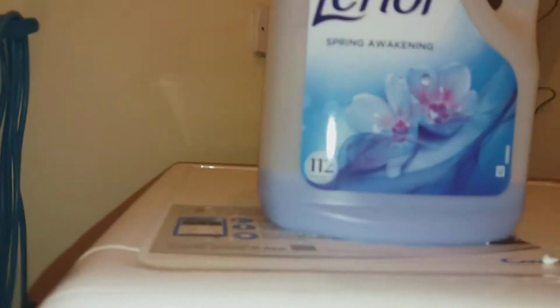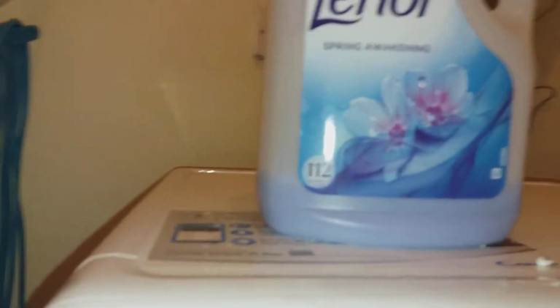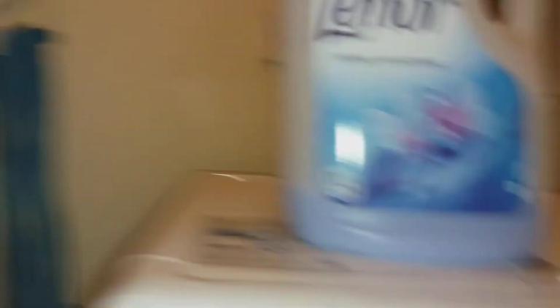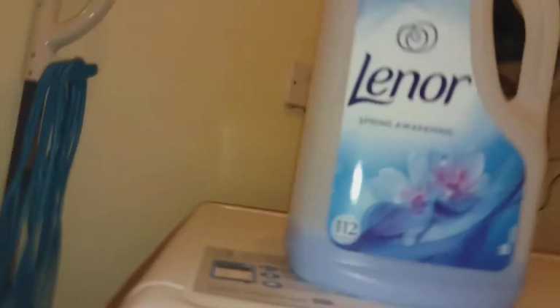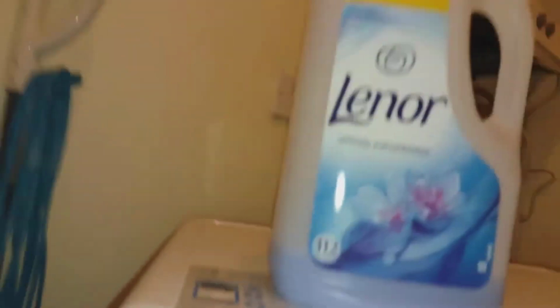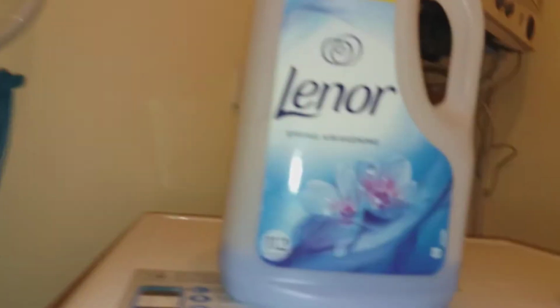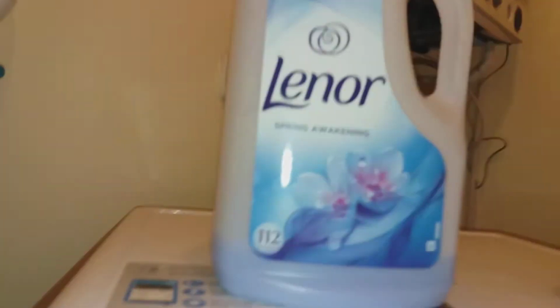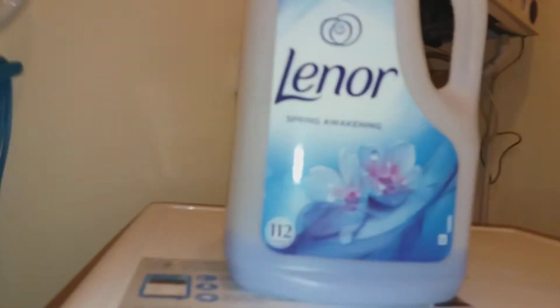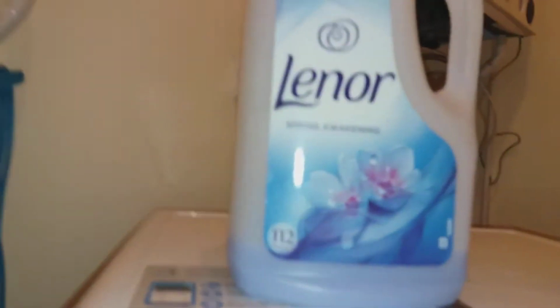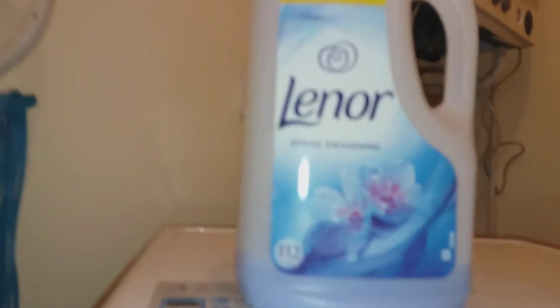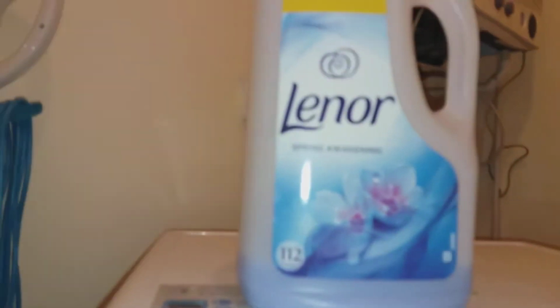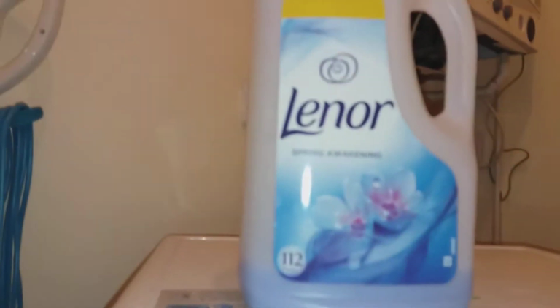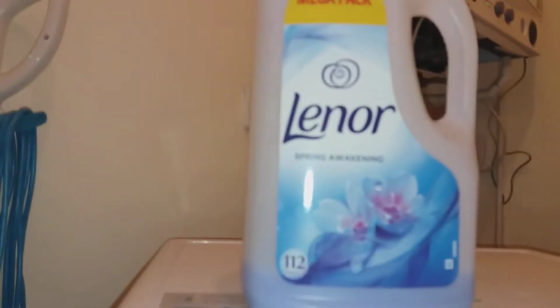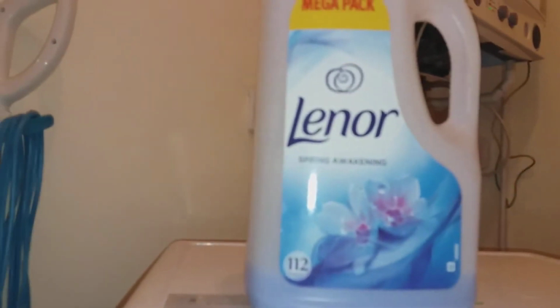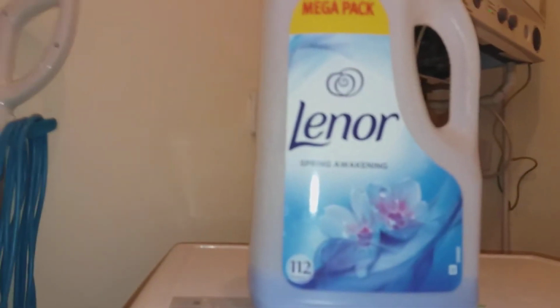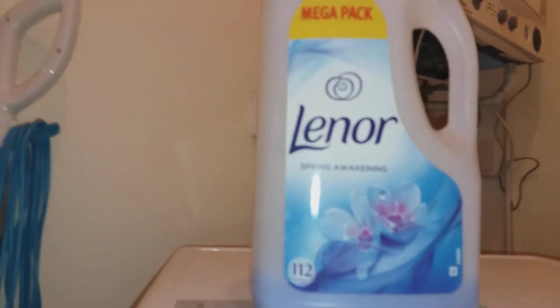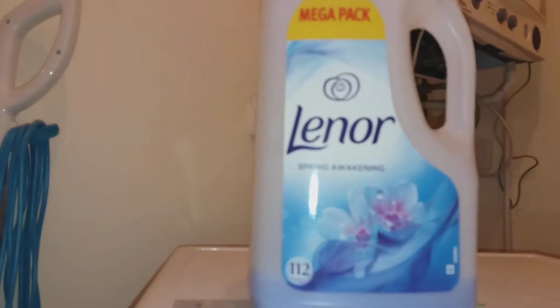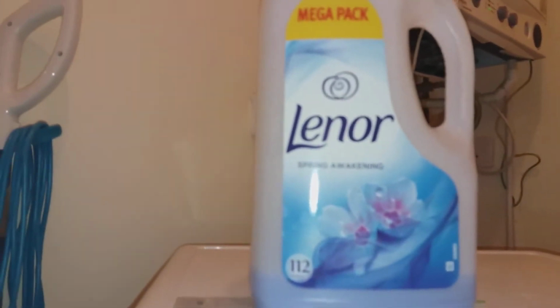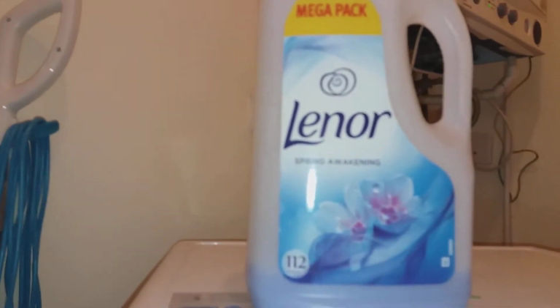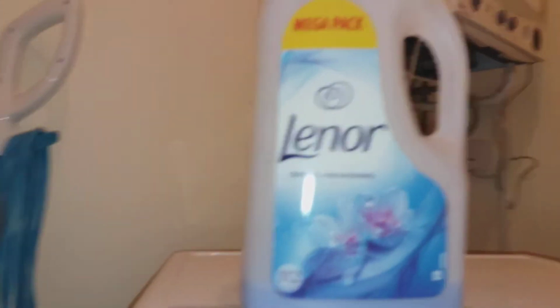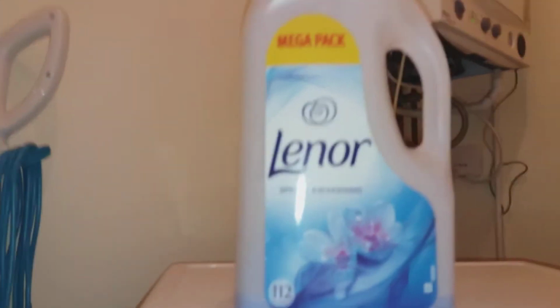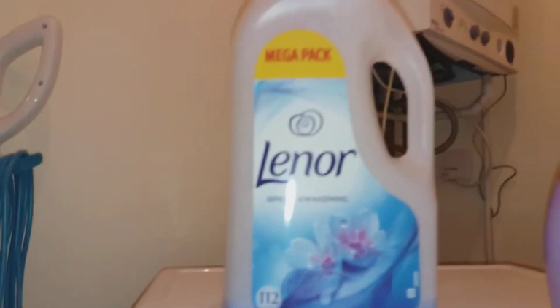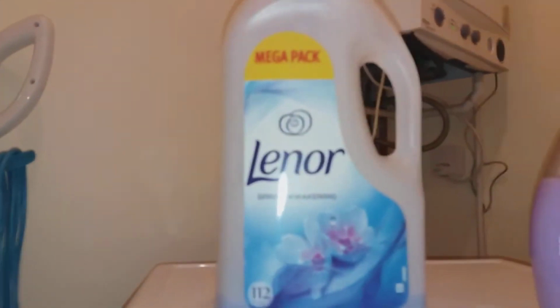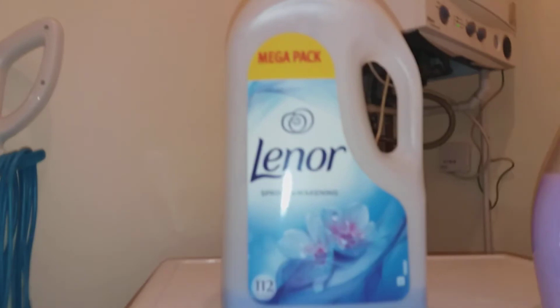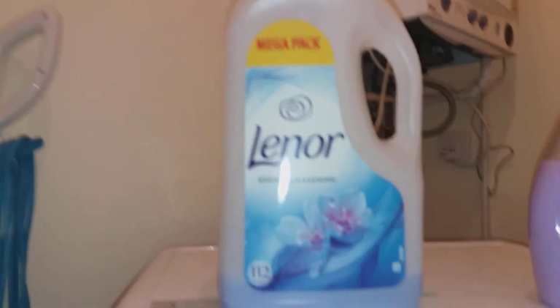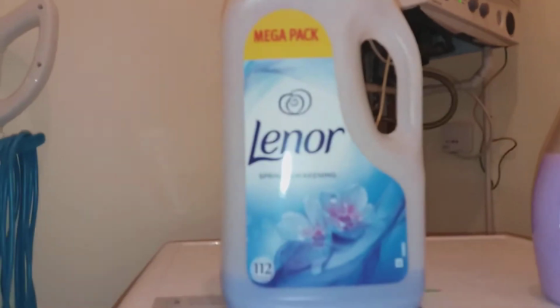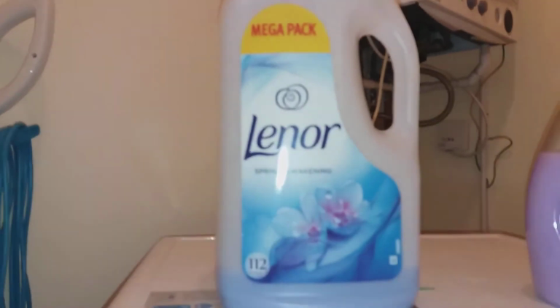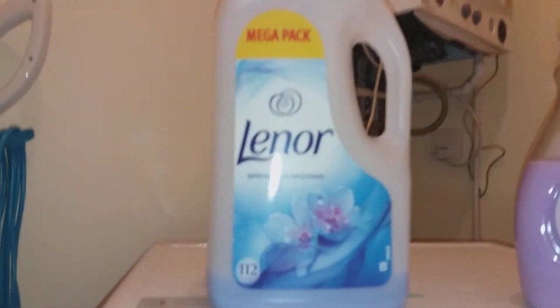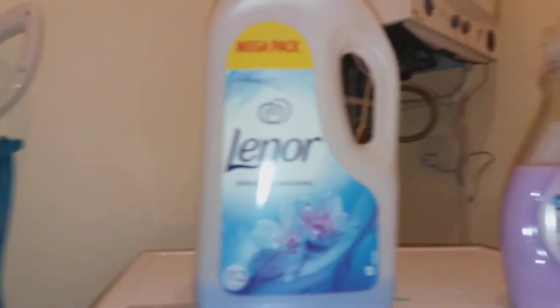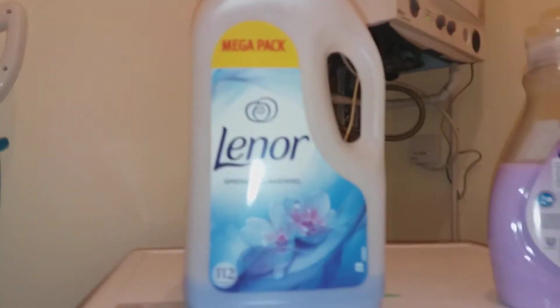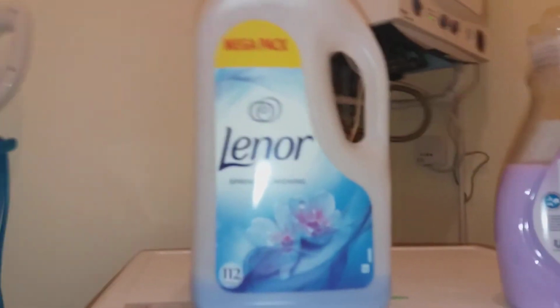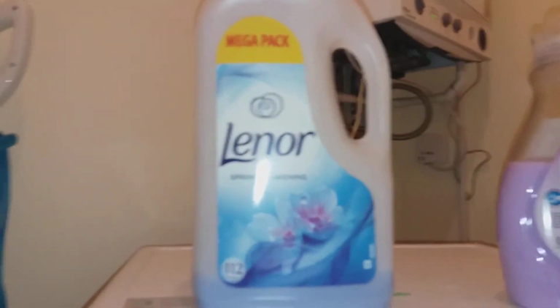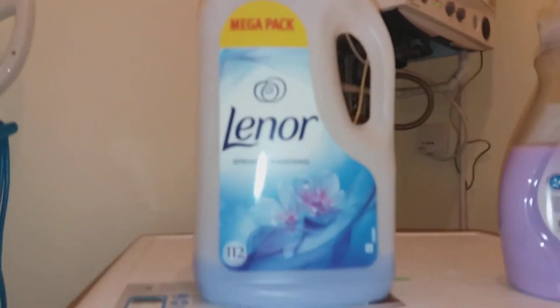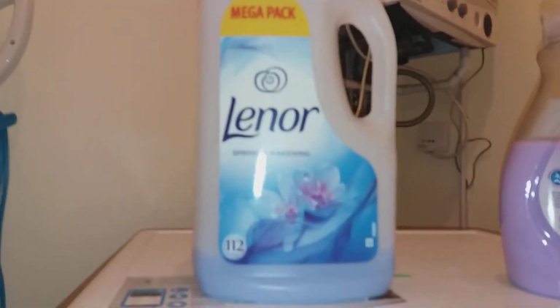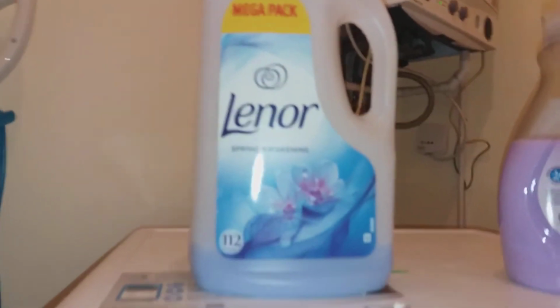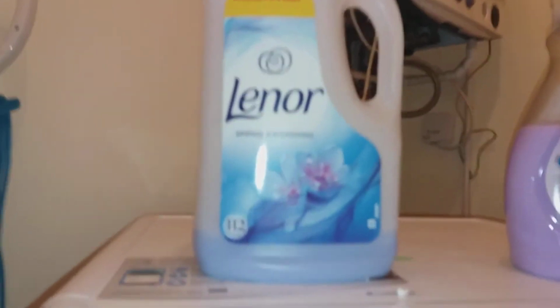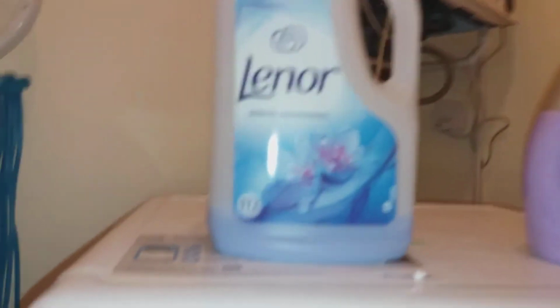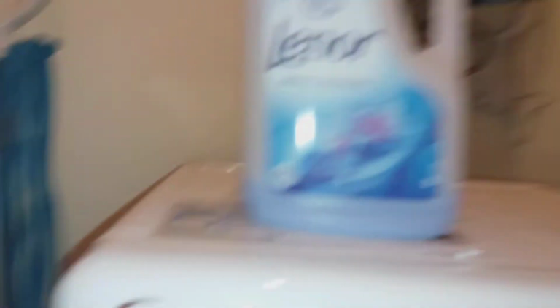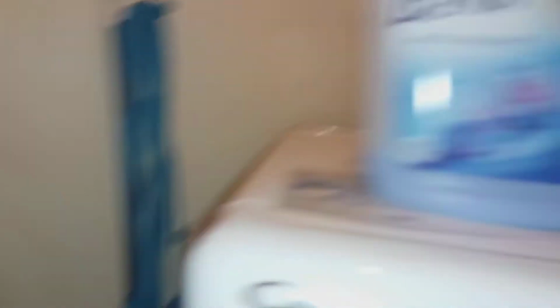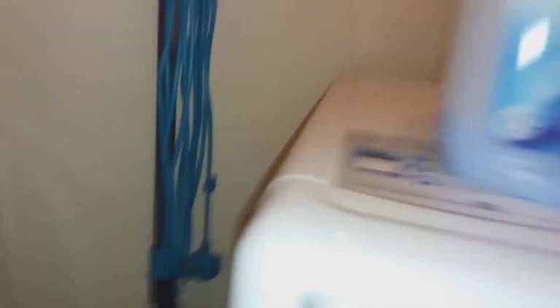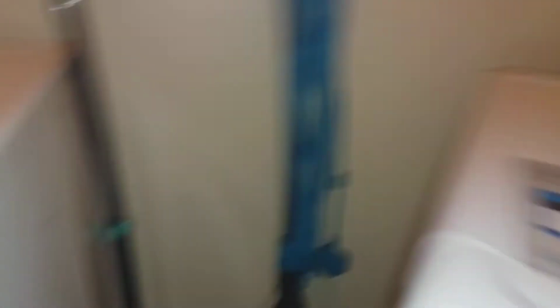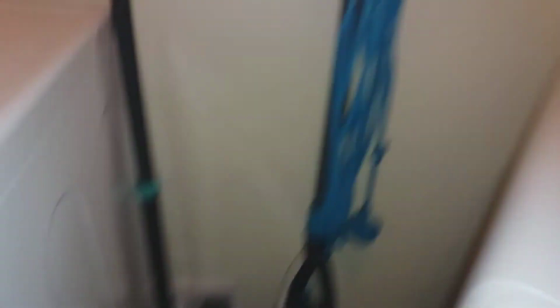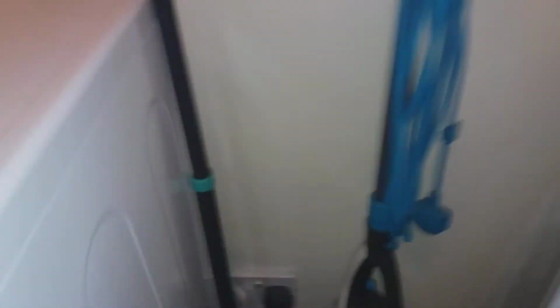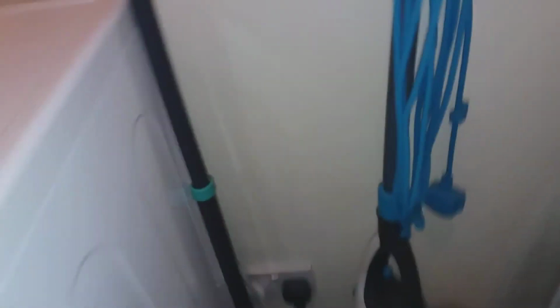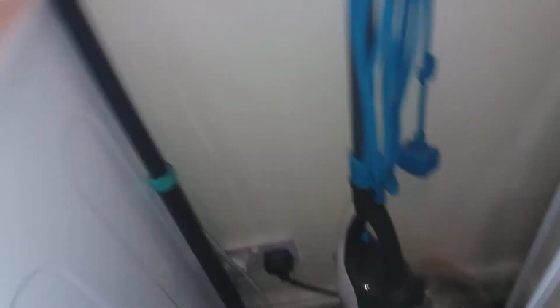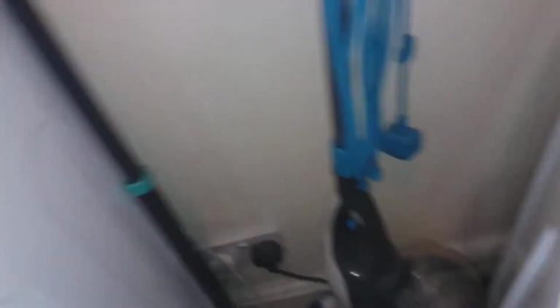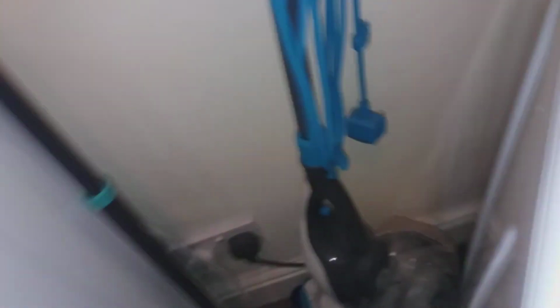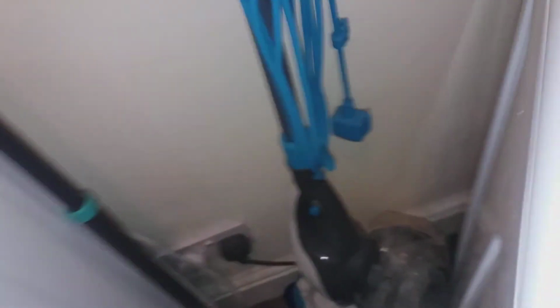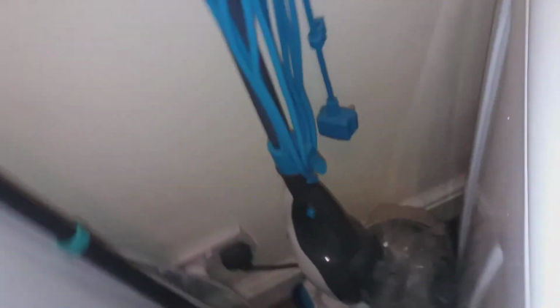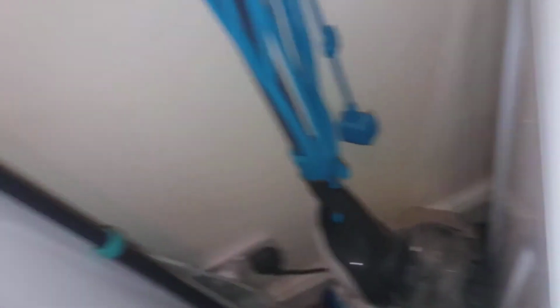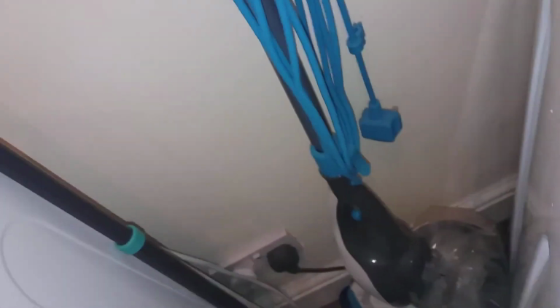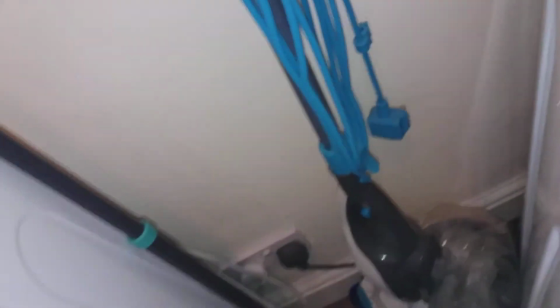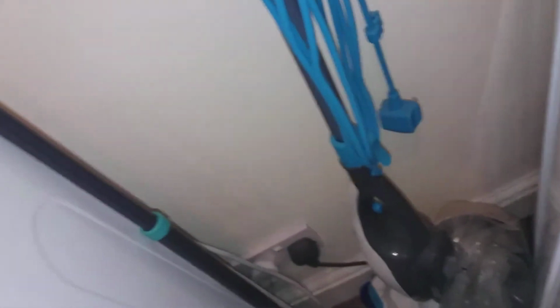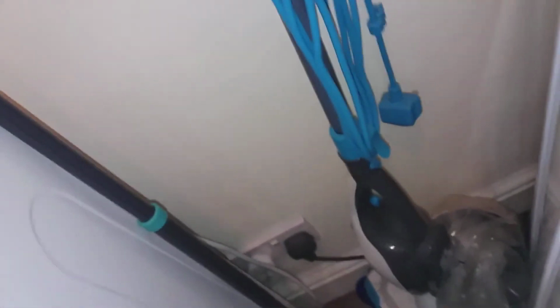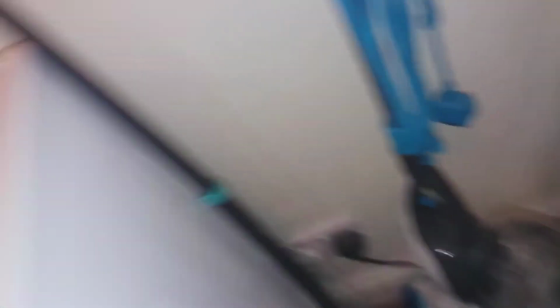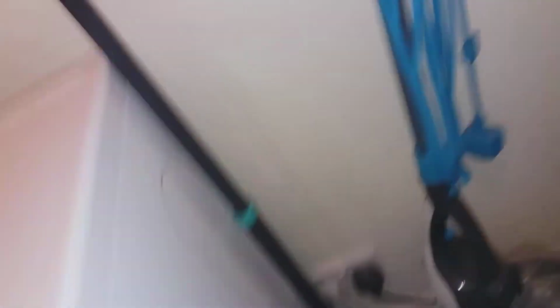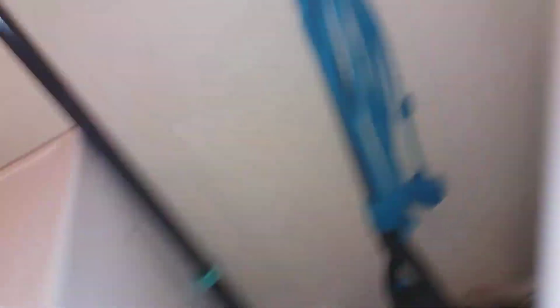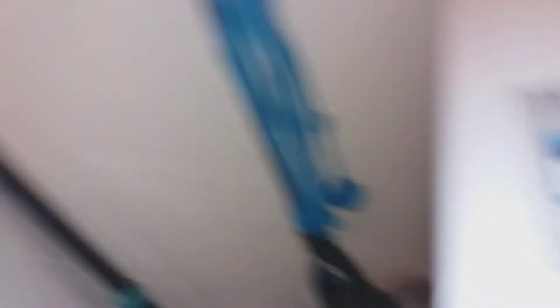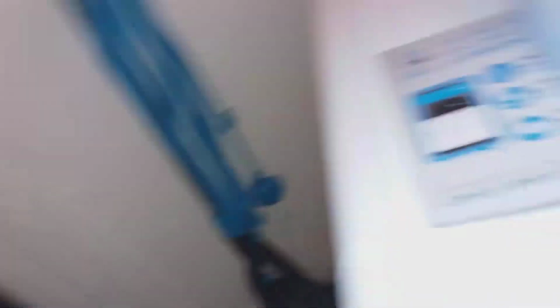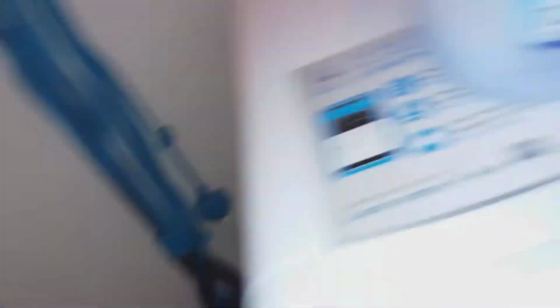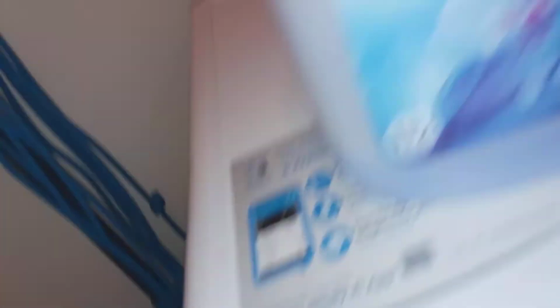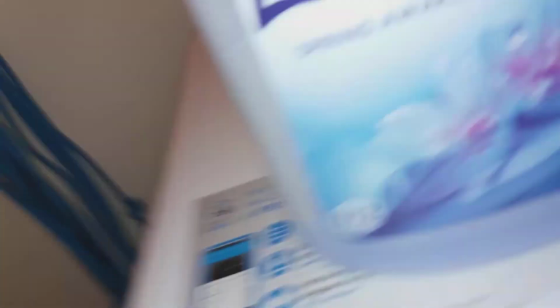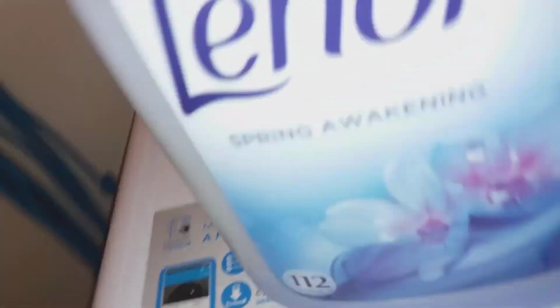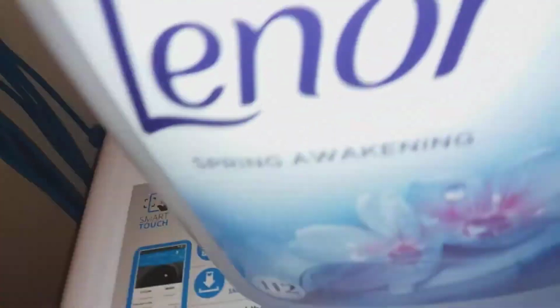I have to say the blue one is the best, definitely. Try the blue one before you try the others. So that's the Lenore — I'll just turn this round.